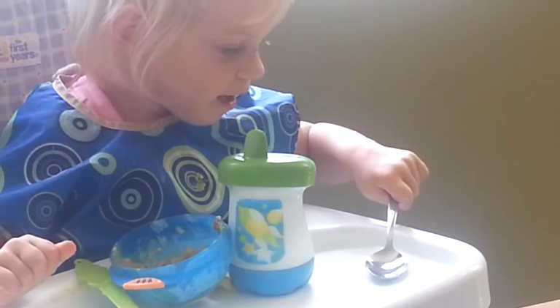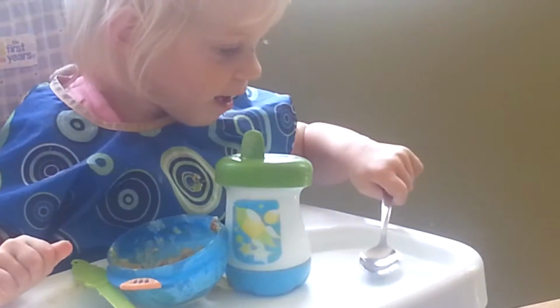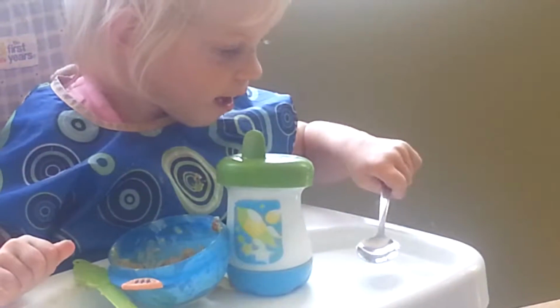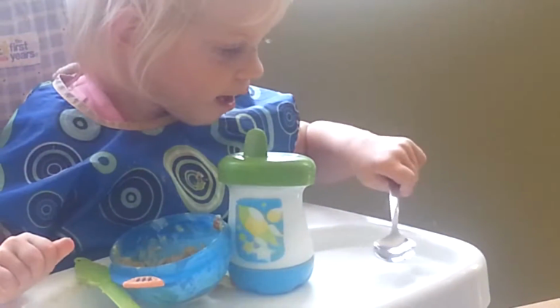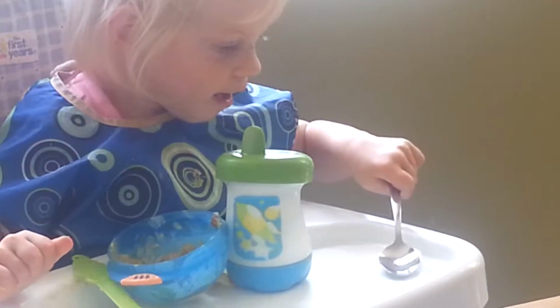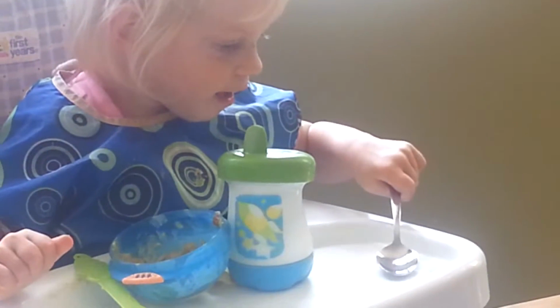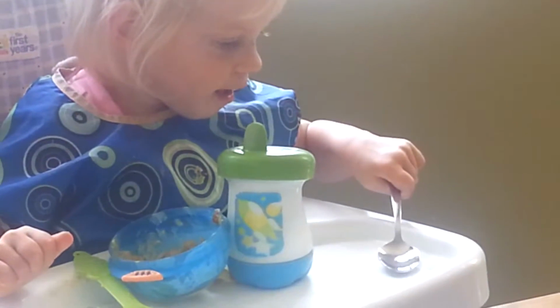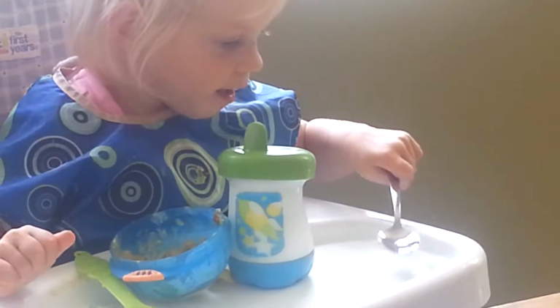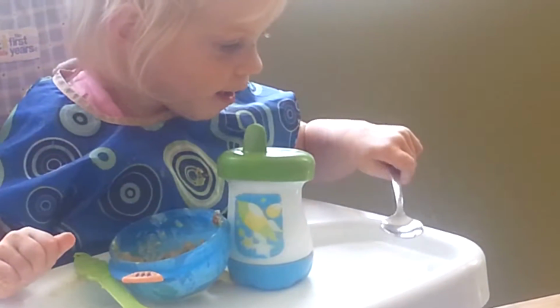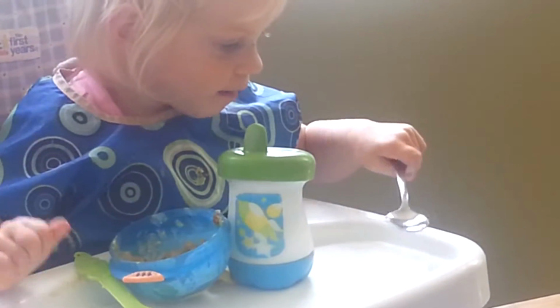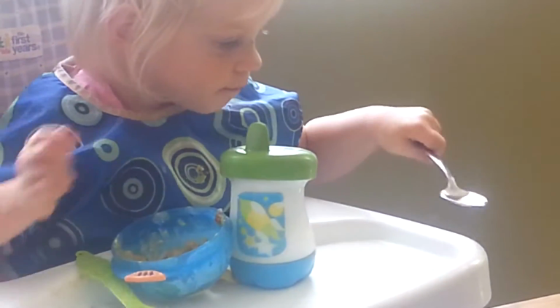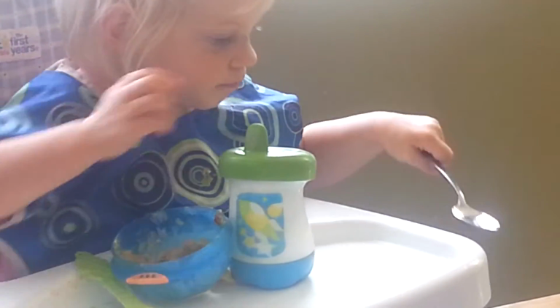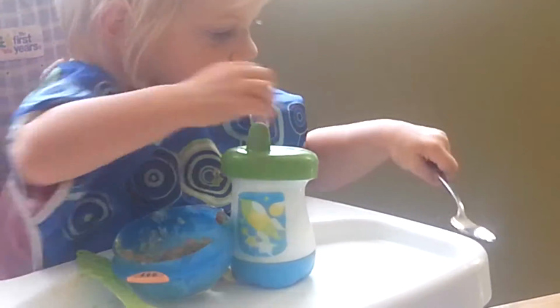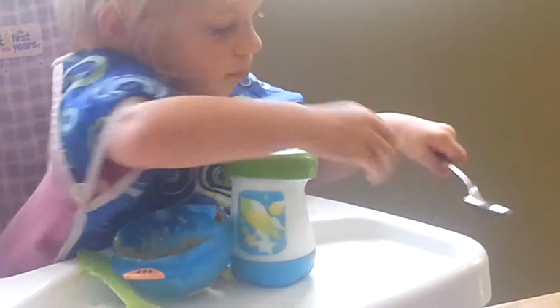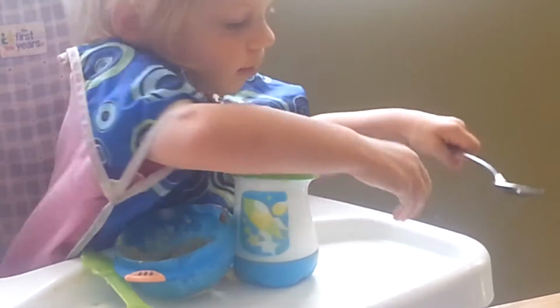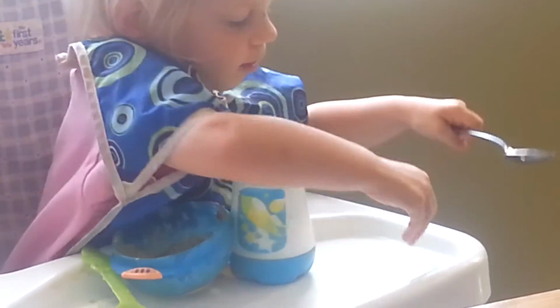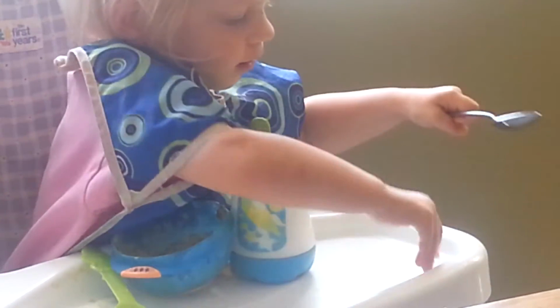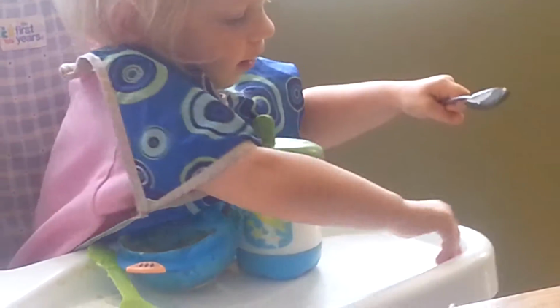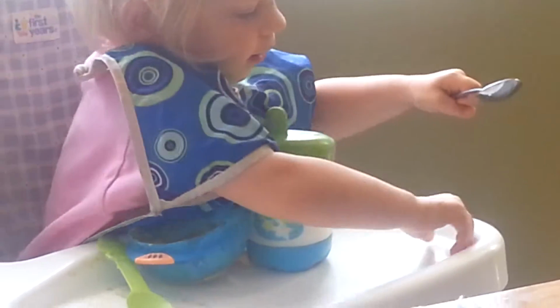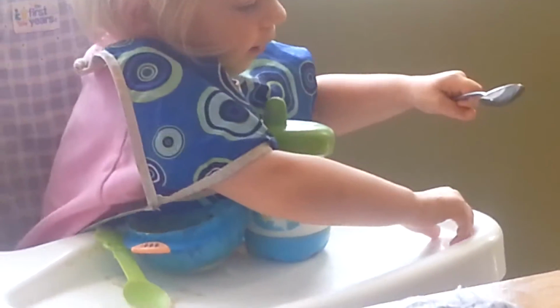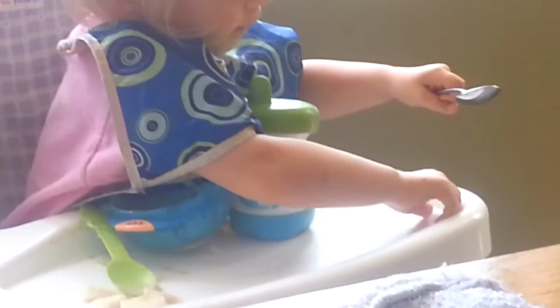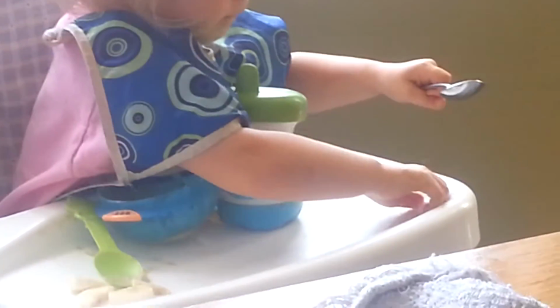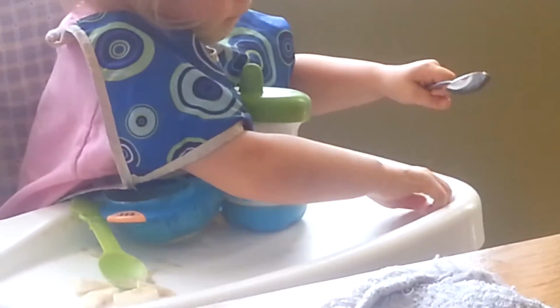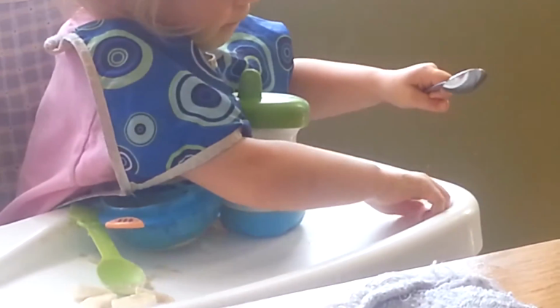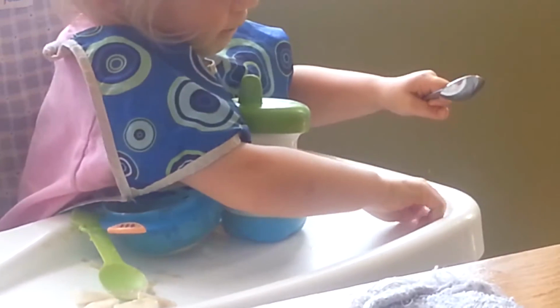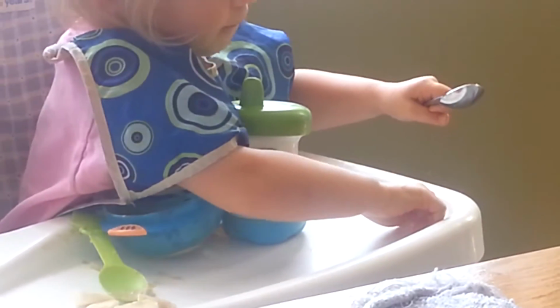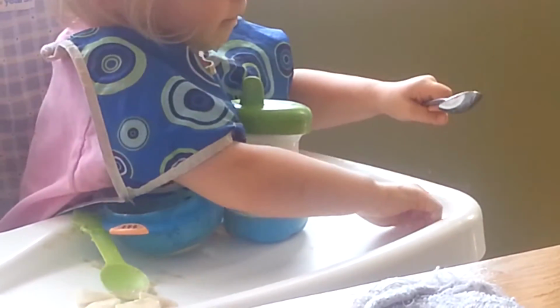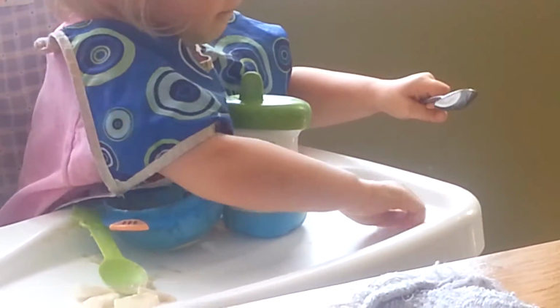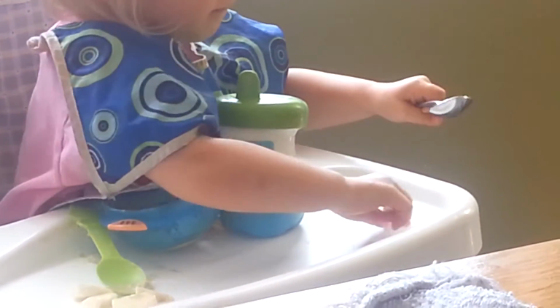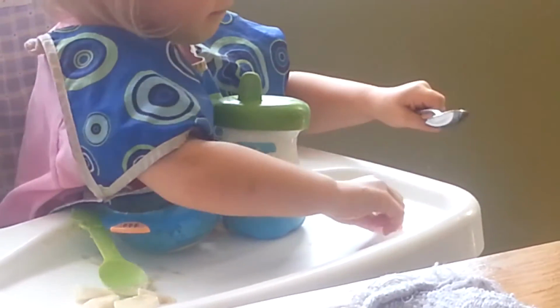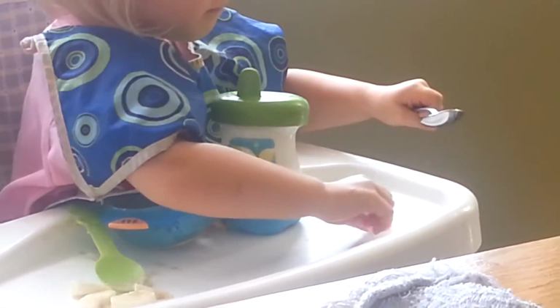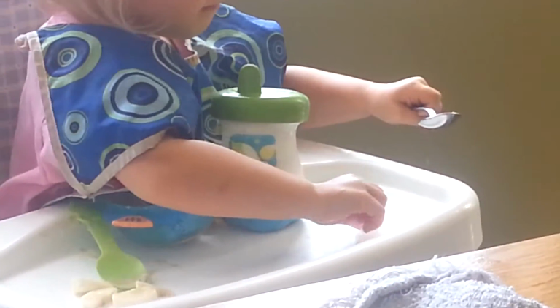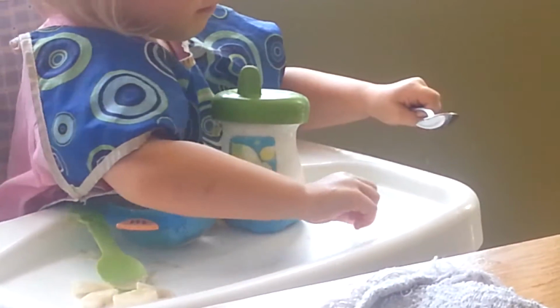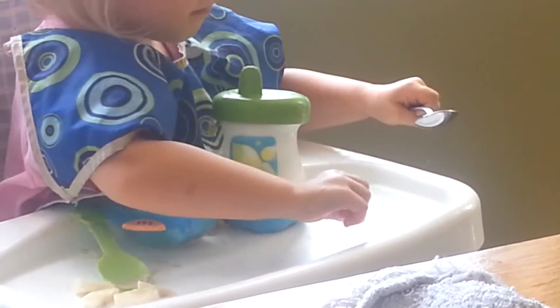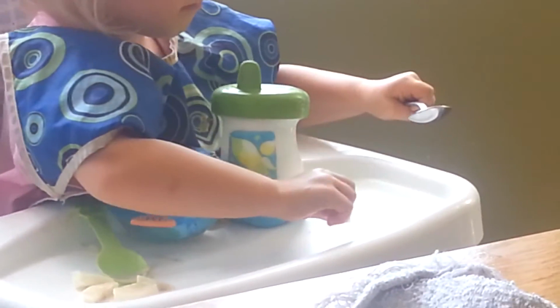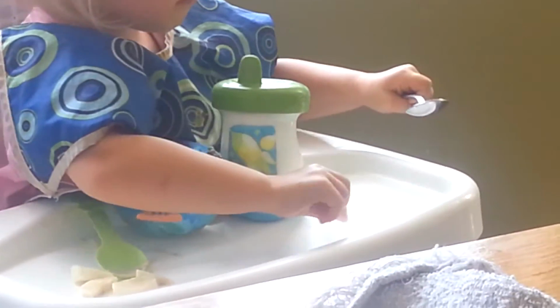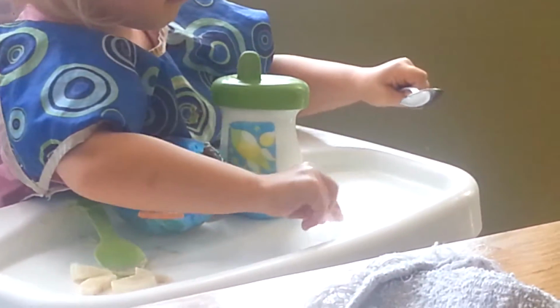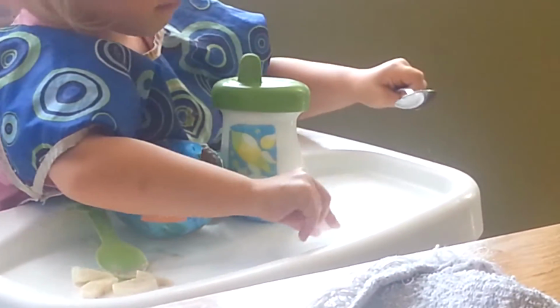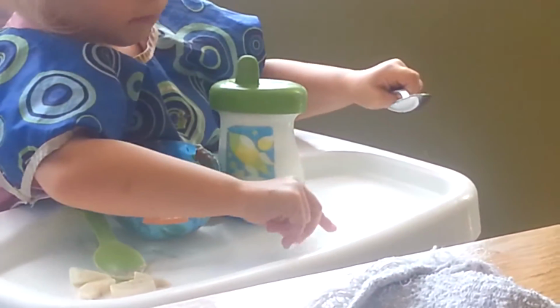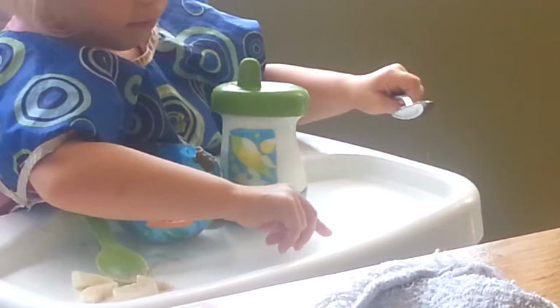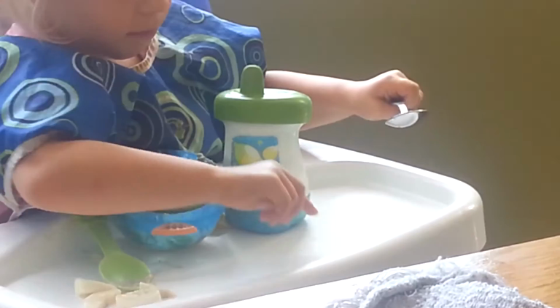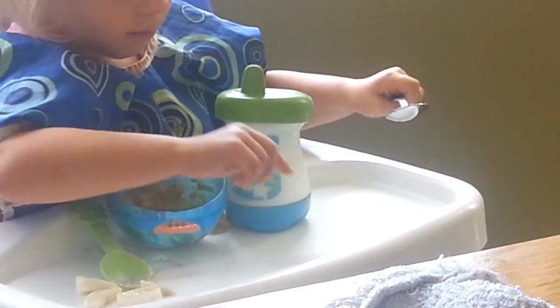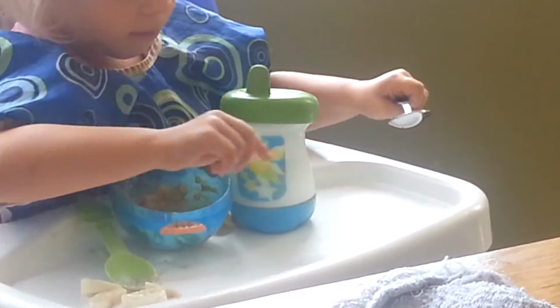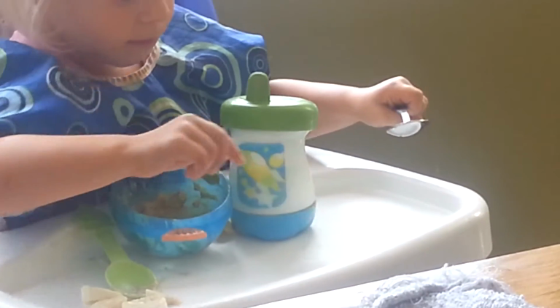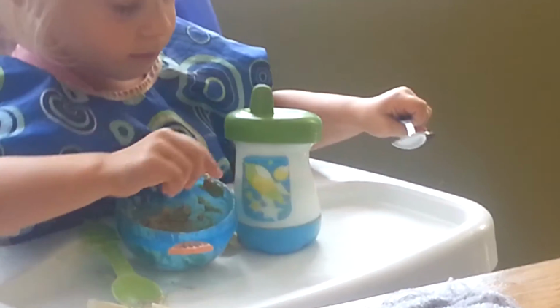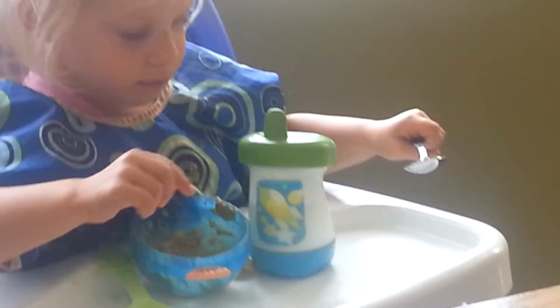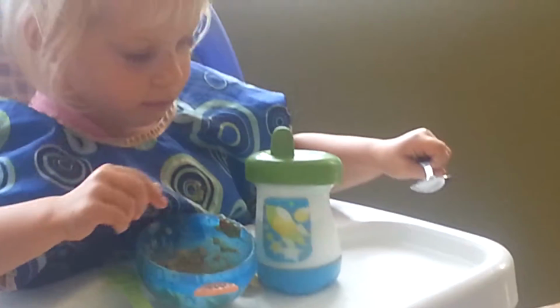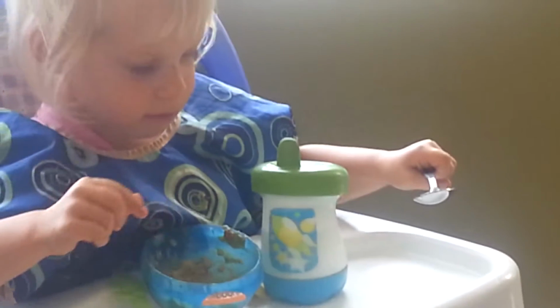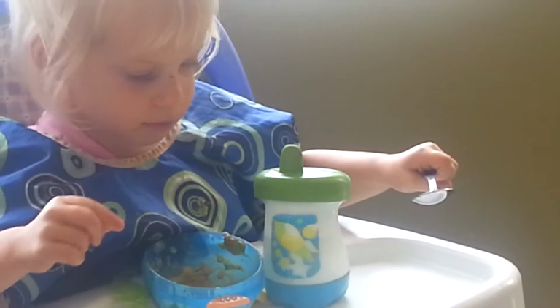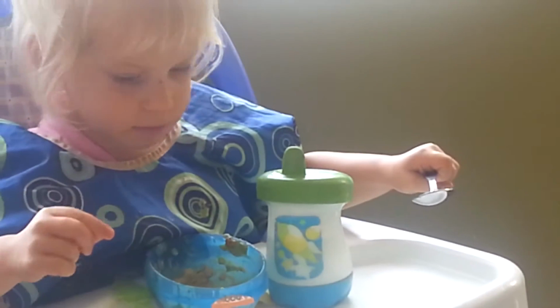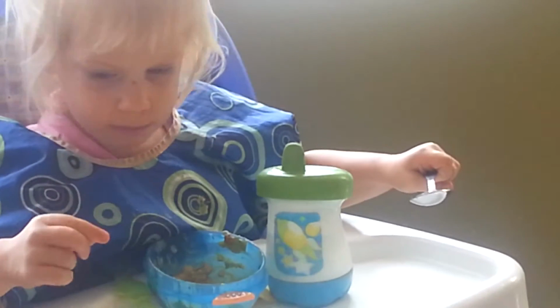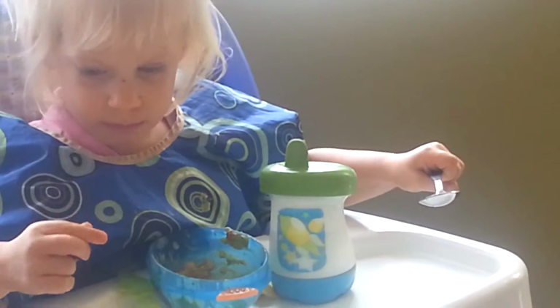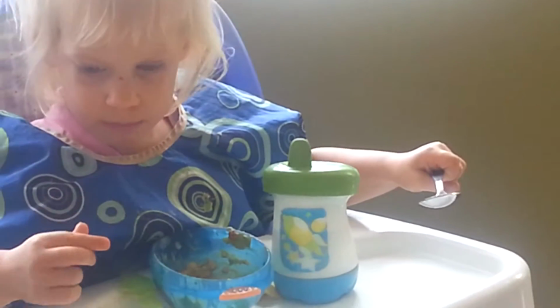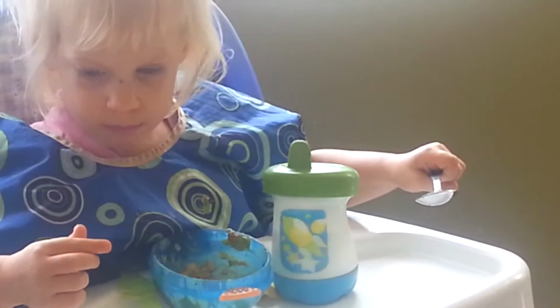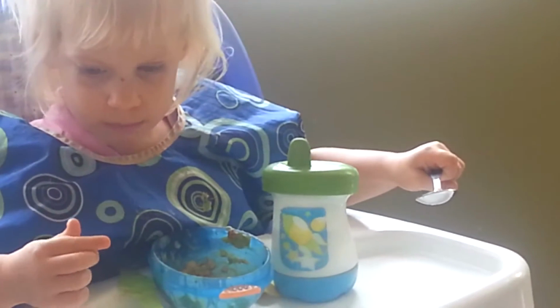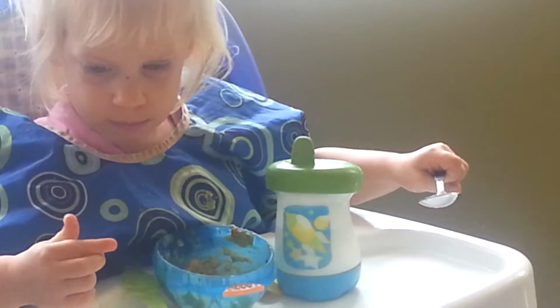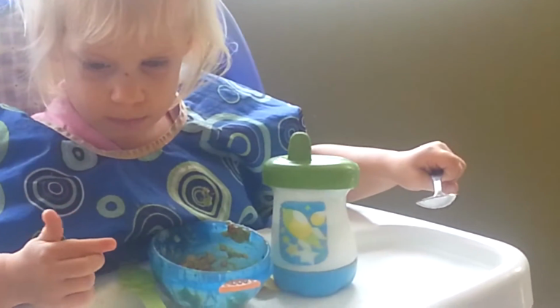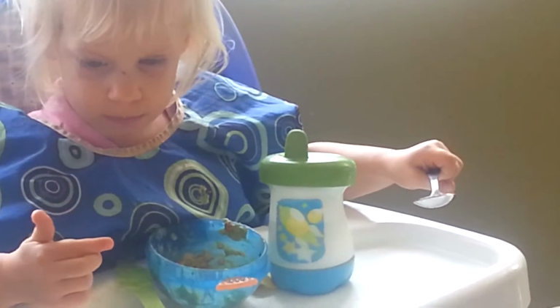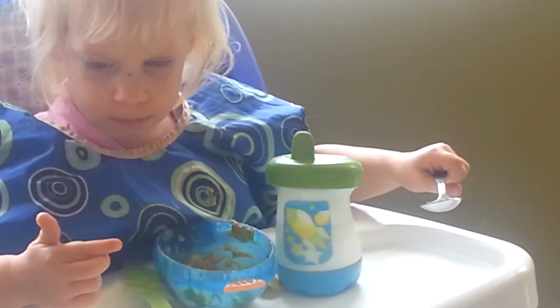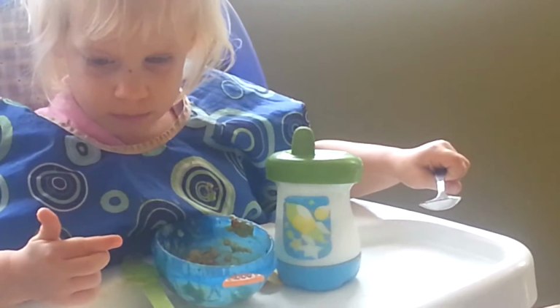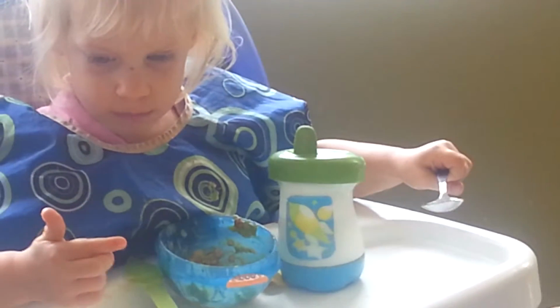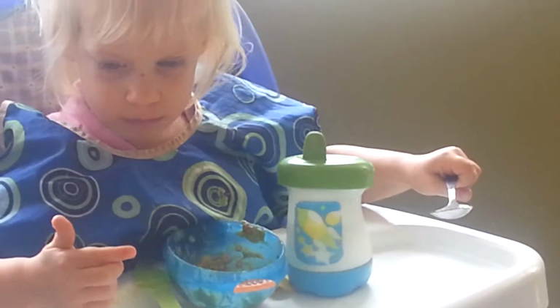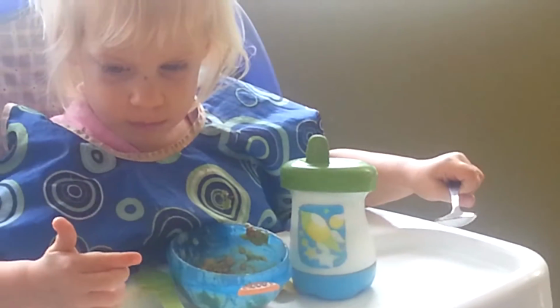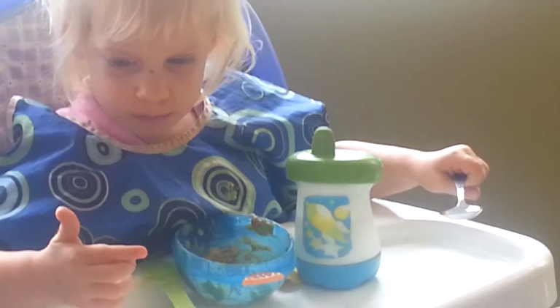Don't touch it. It will hurt your fingers. Don't touch it. Let go. It's too cold for your fingers, okay?